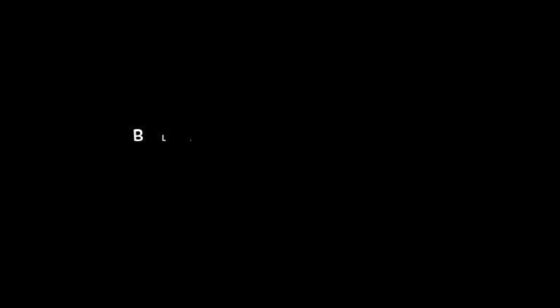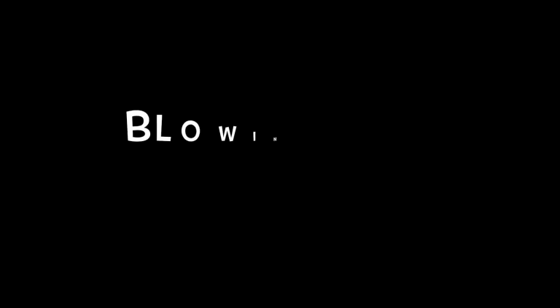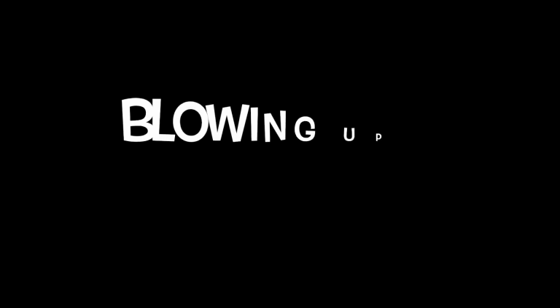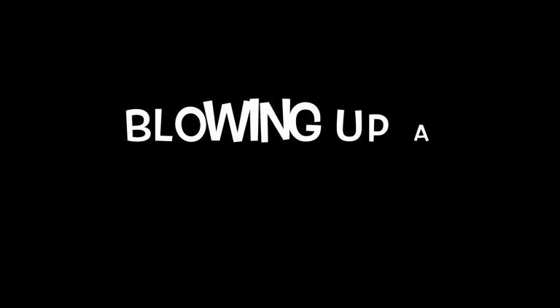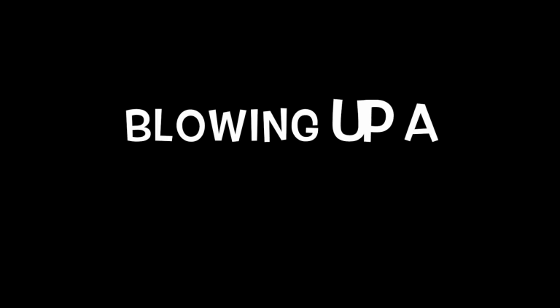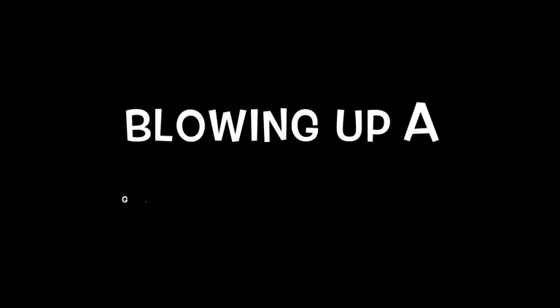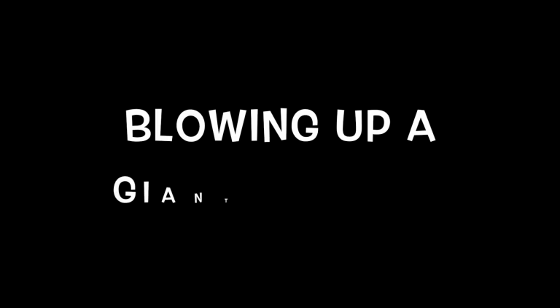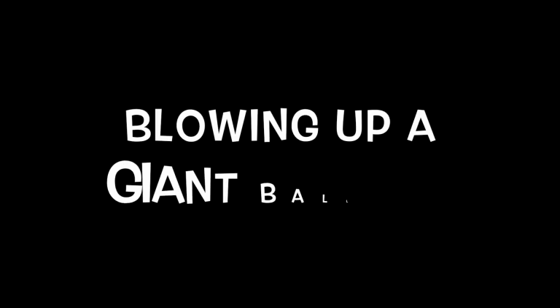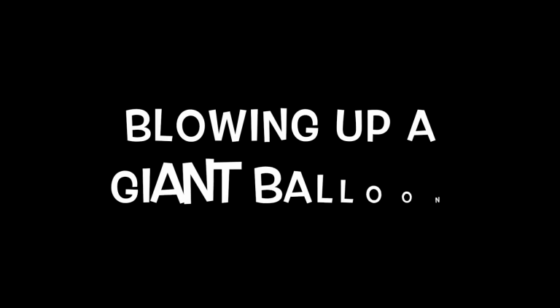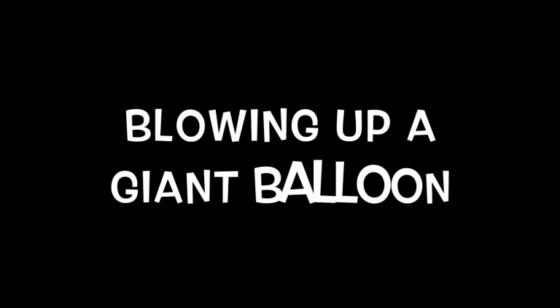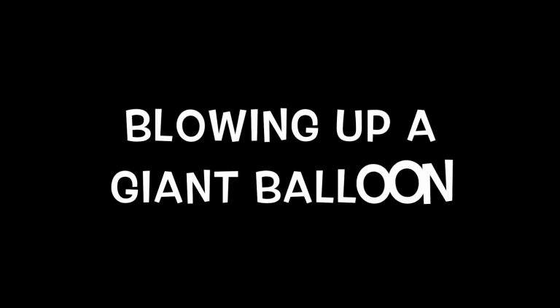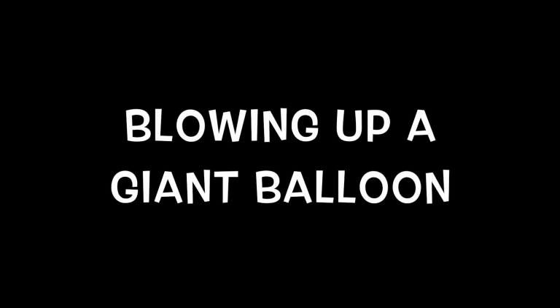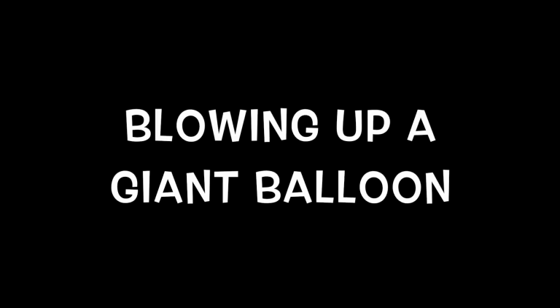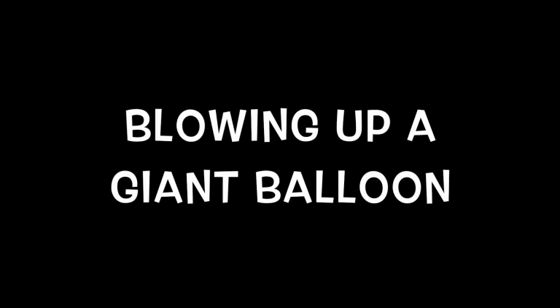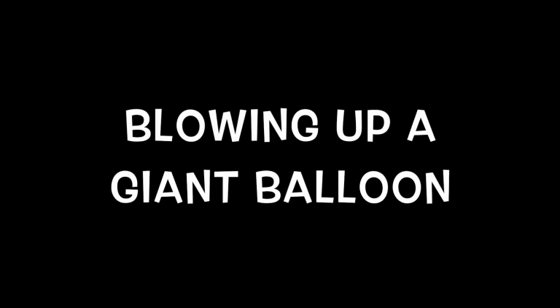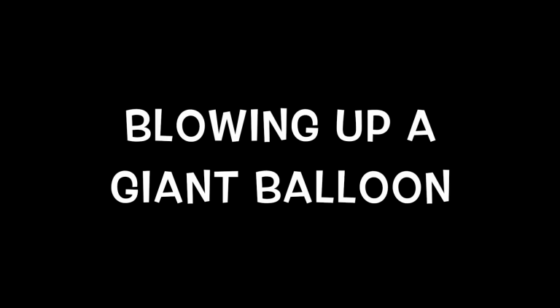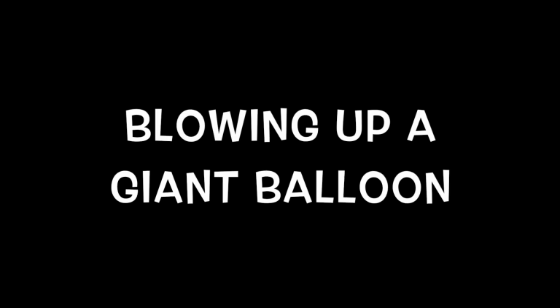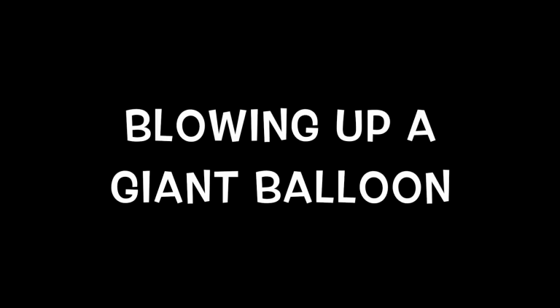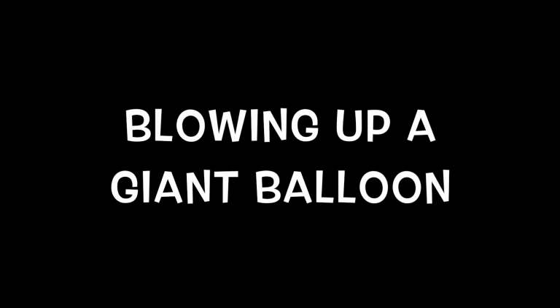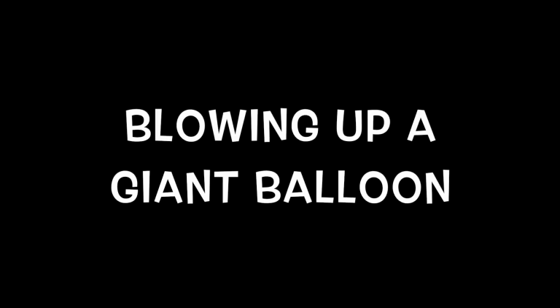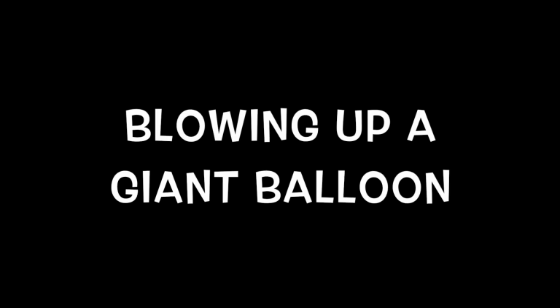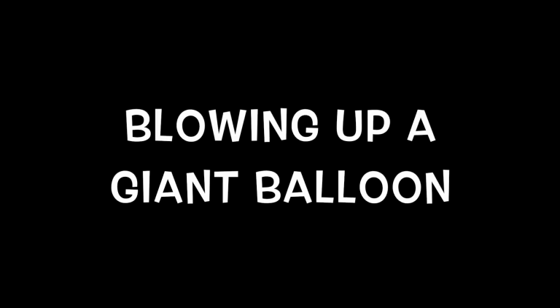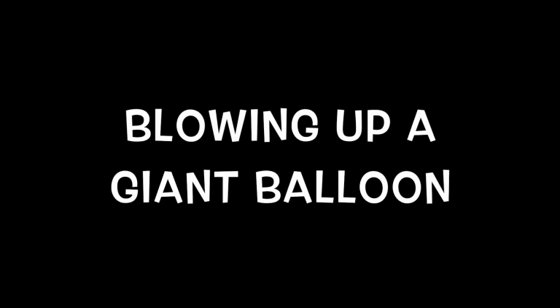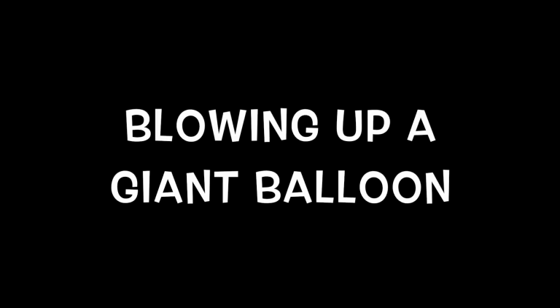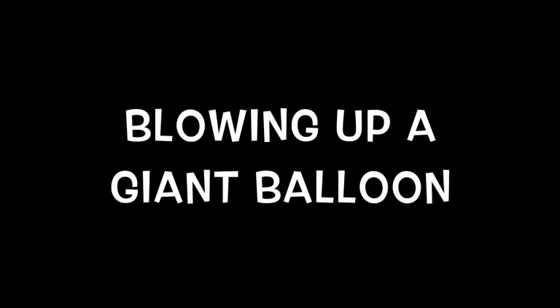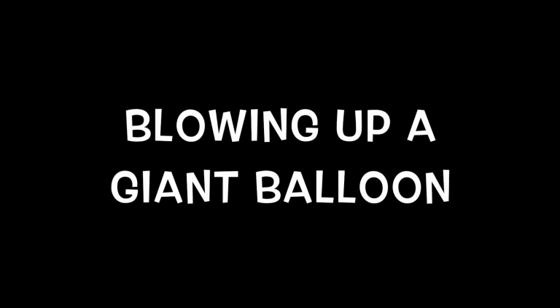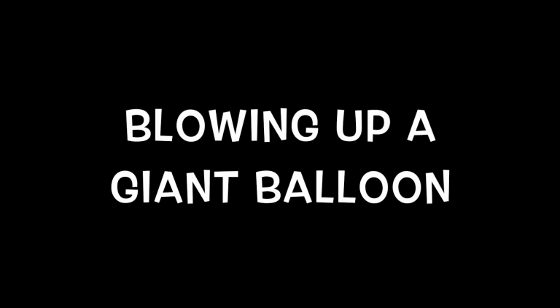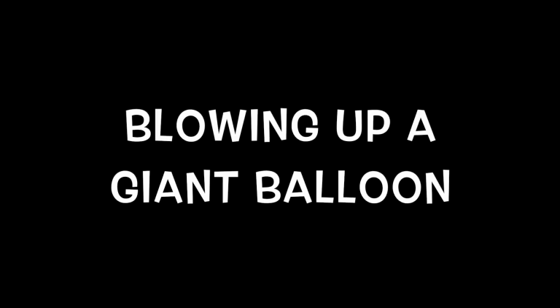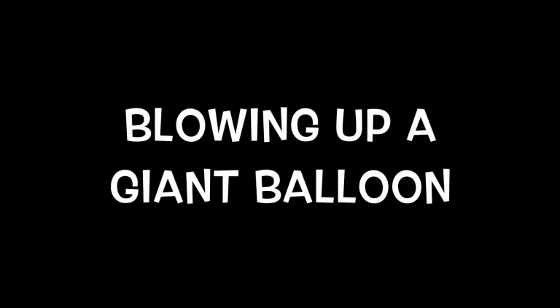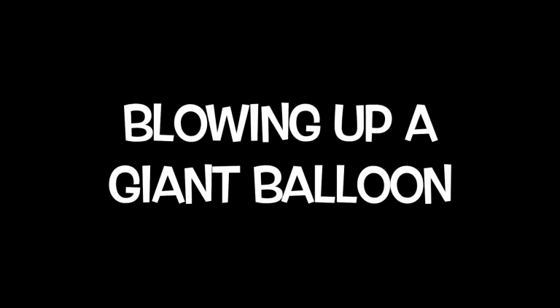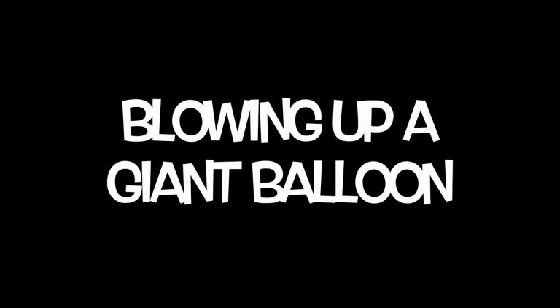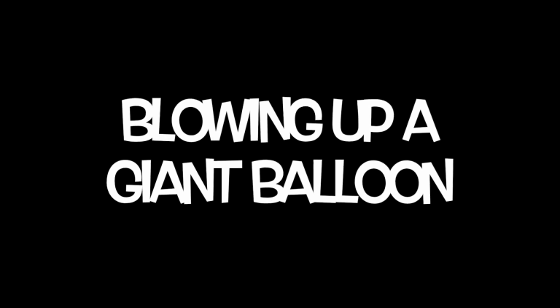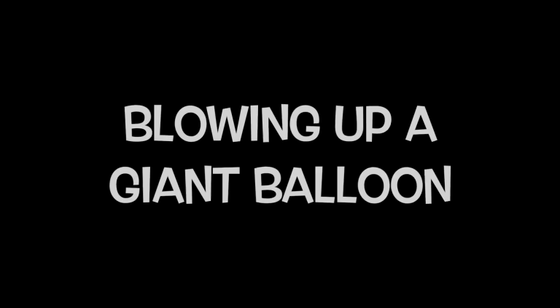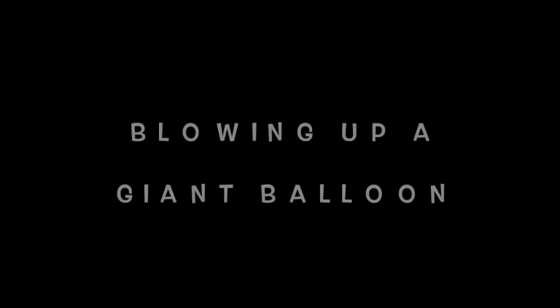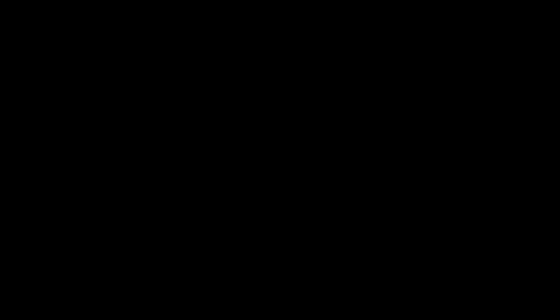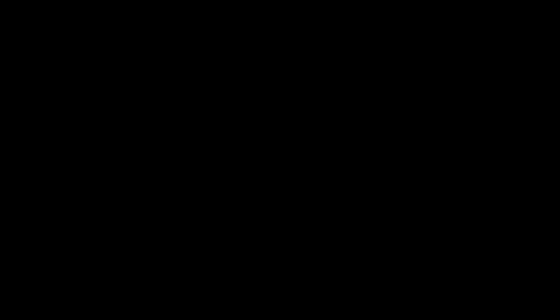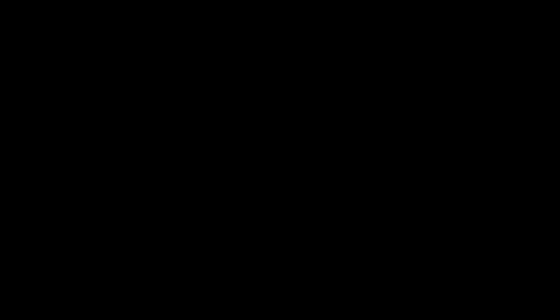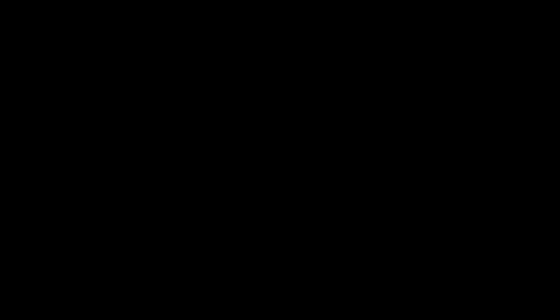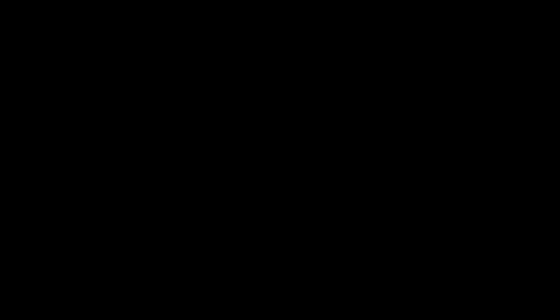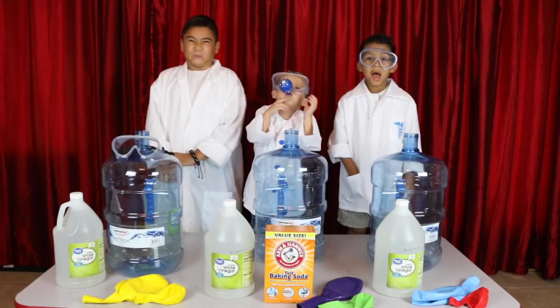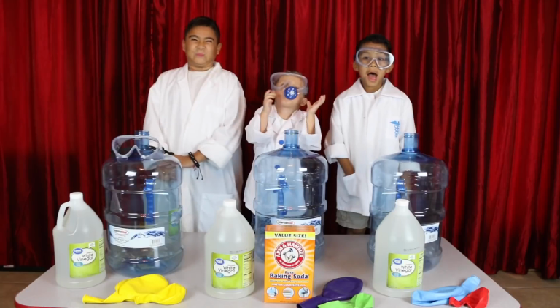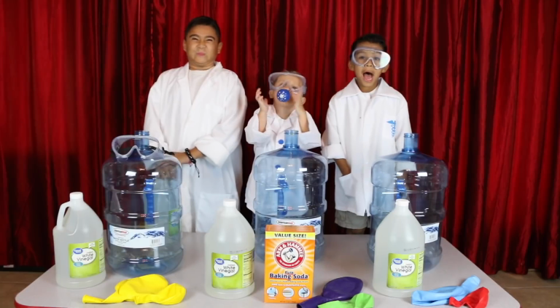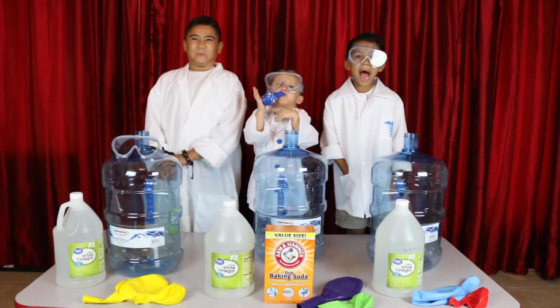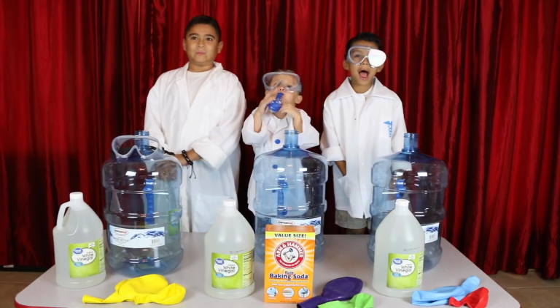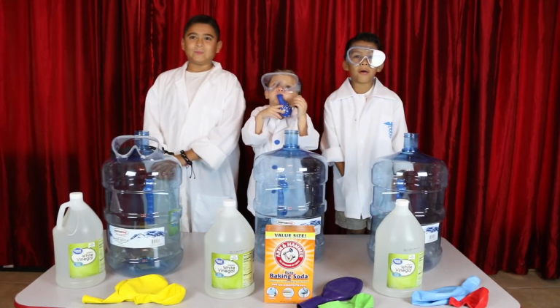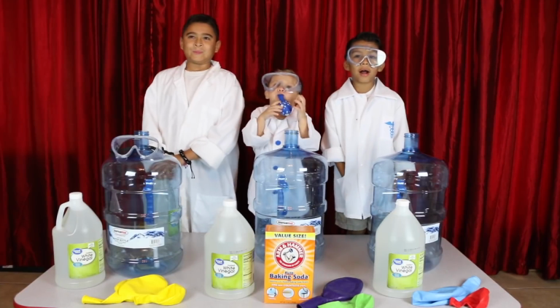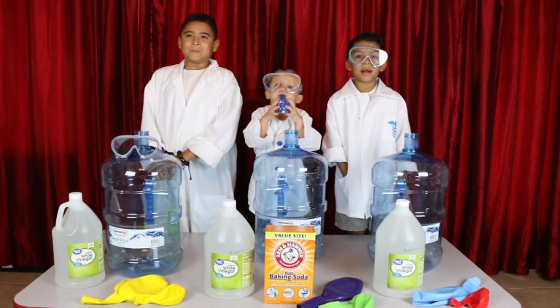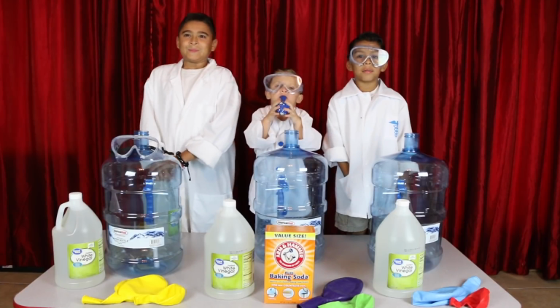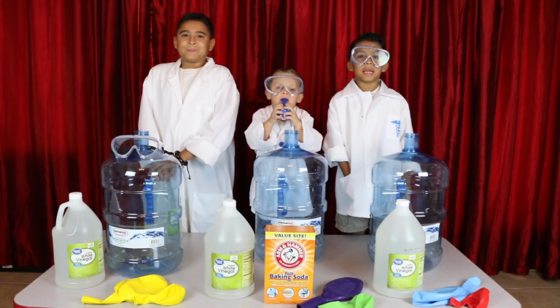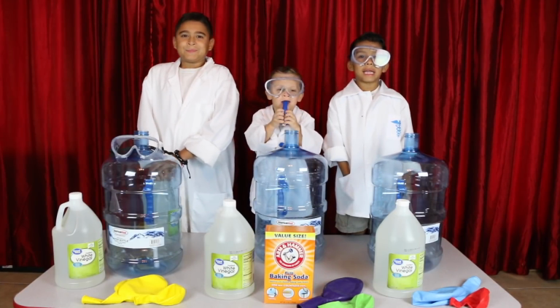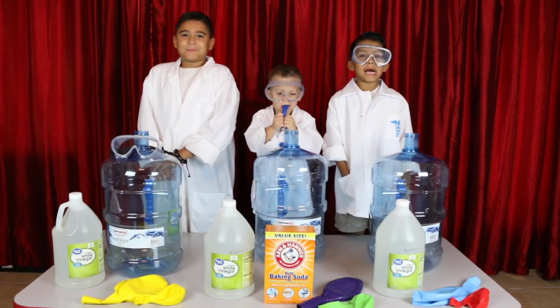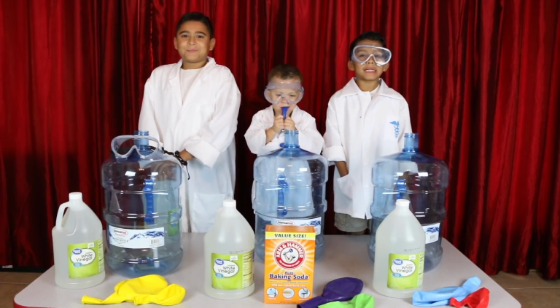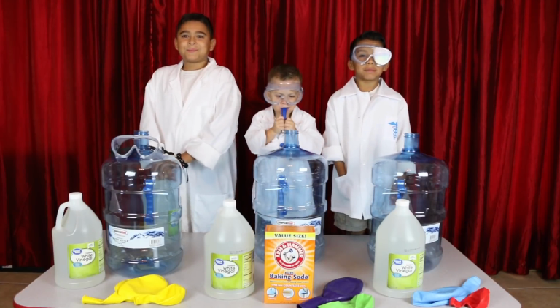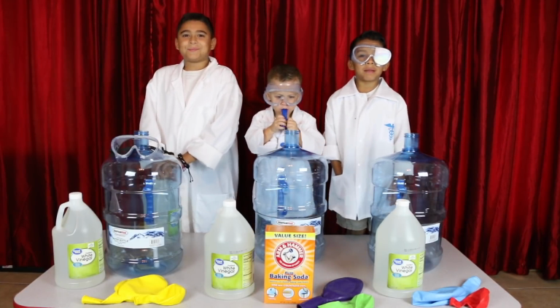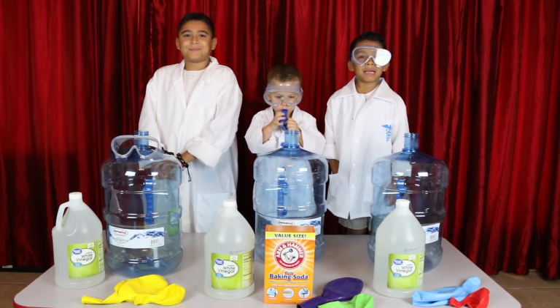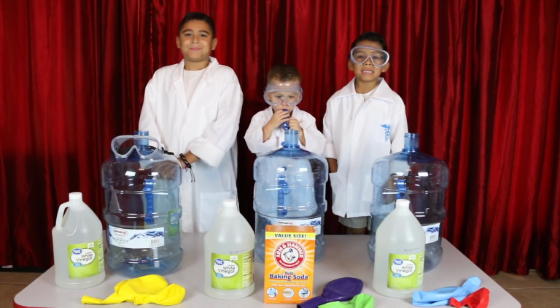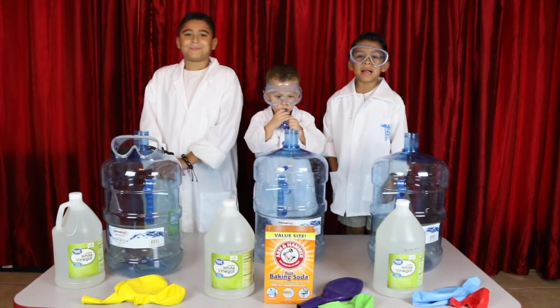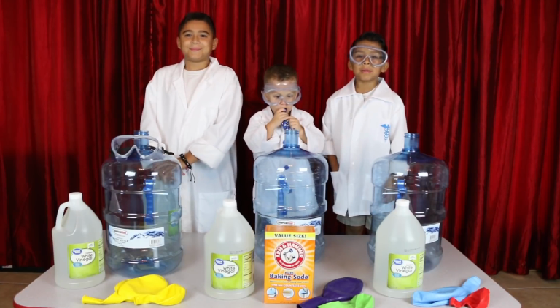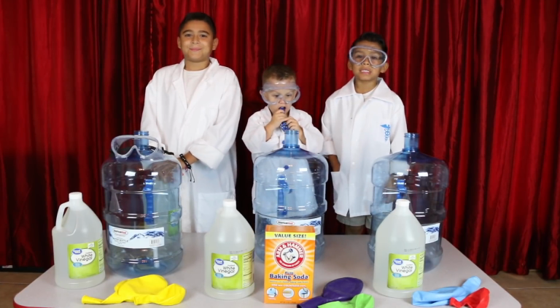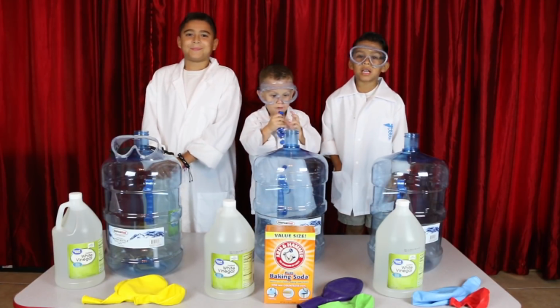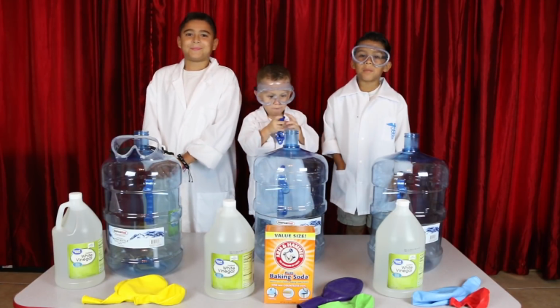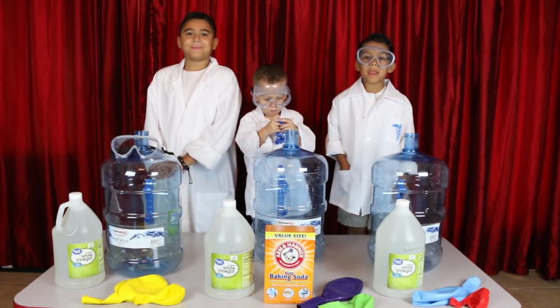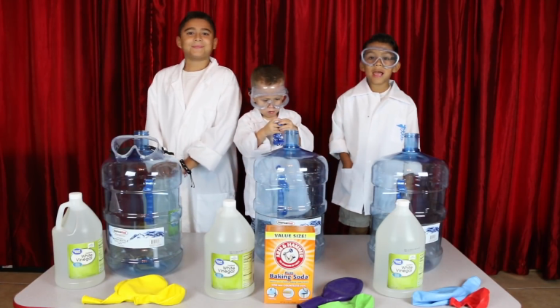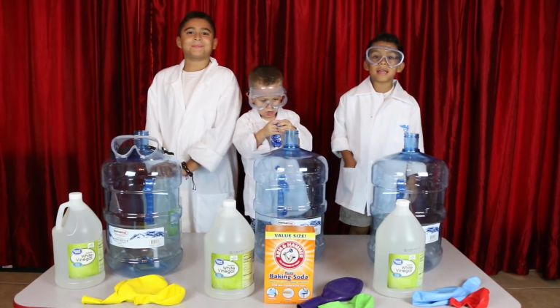Blowing up a giant balloon. Hi! Welcome to Dad's Playtime! Let's go play!